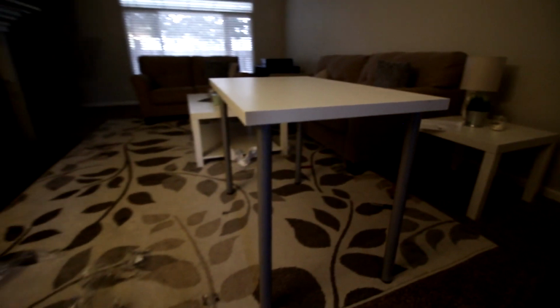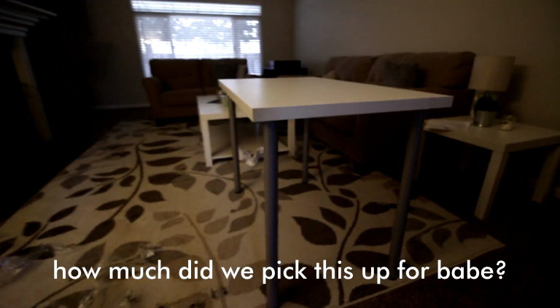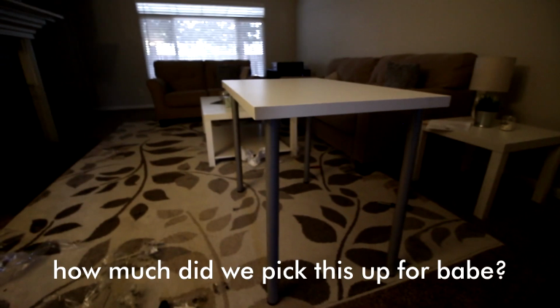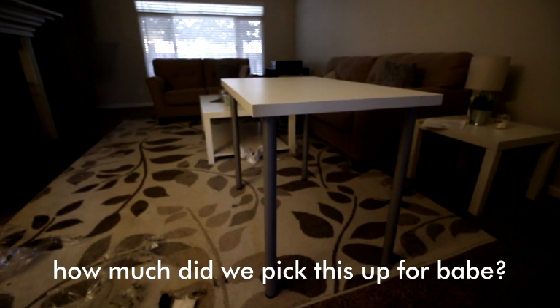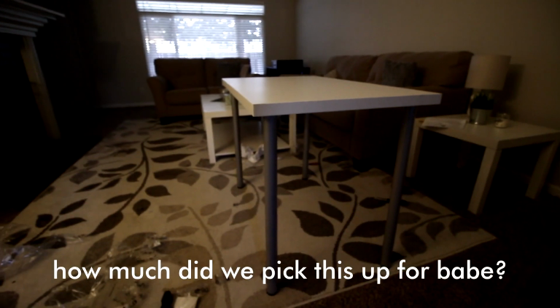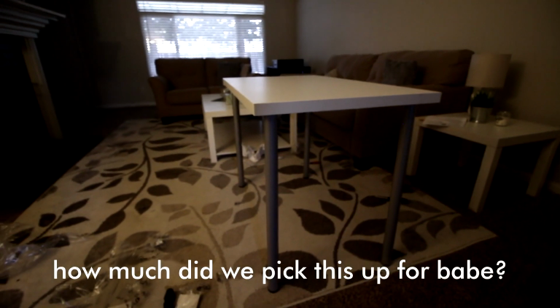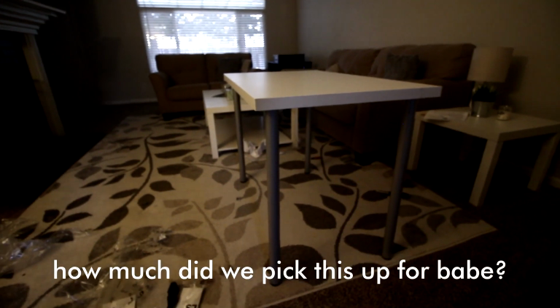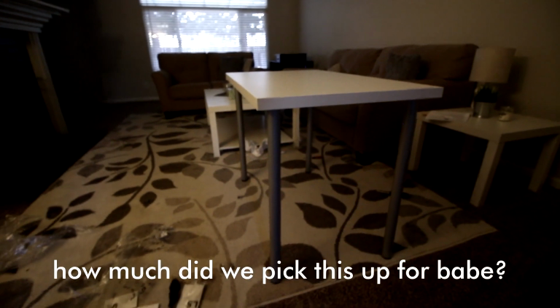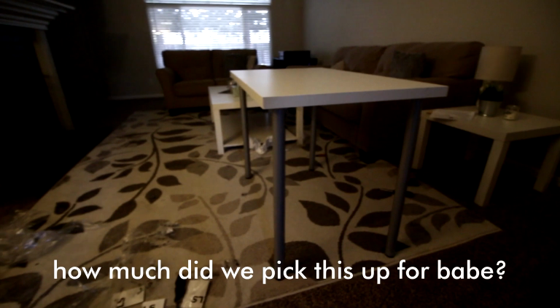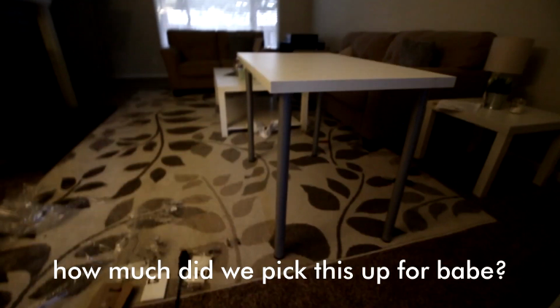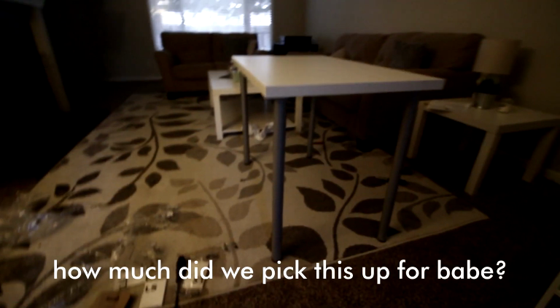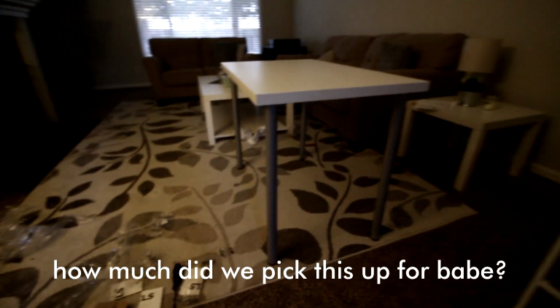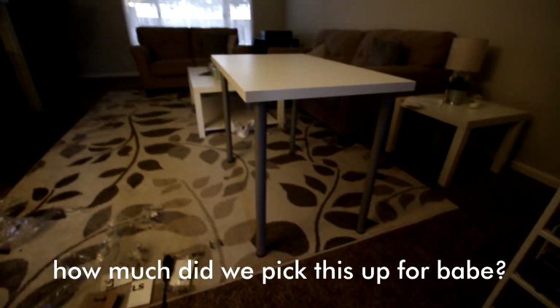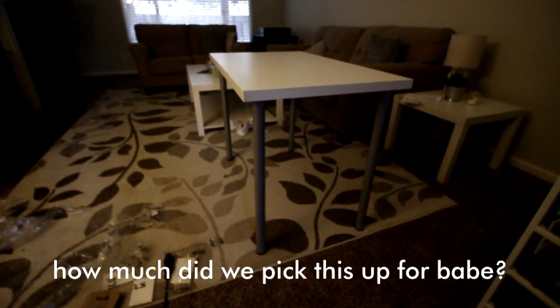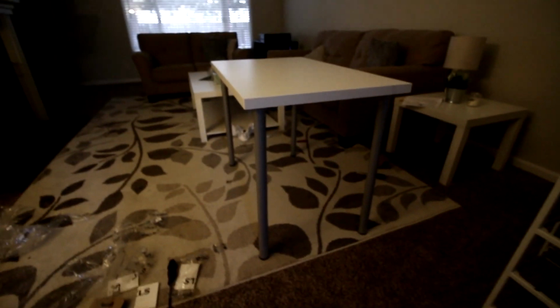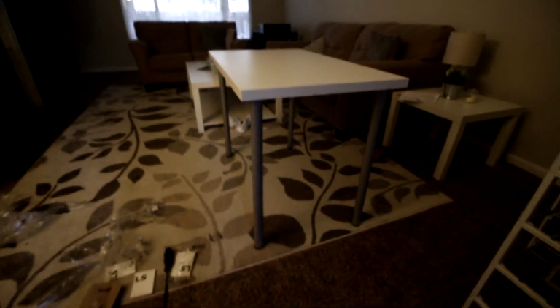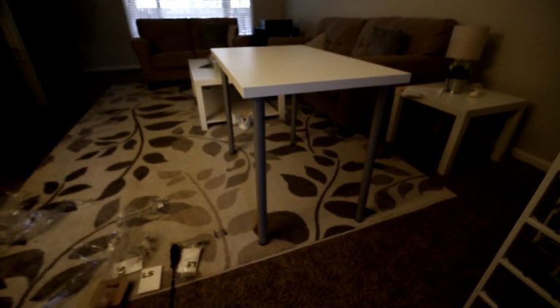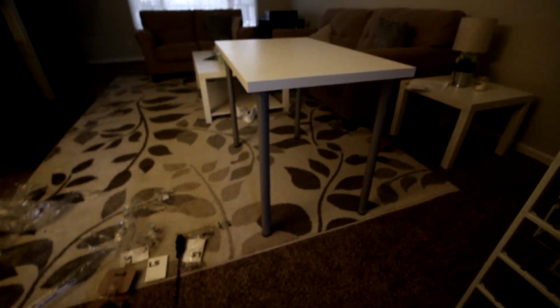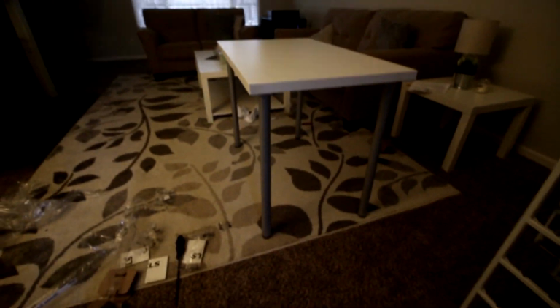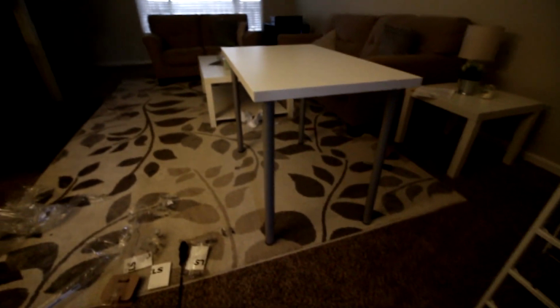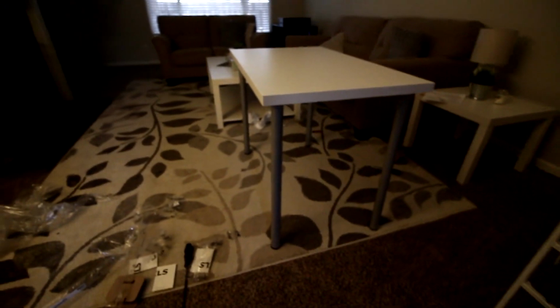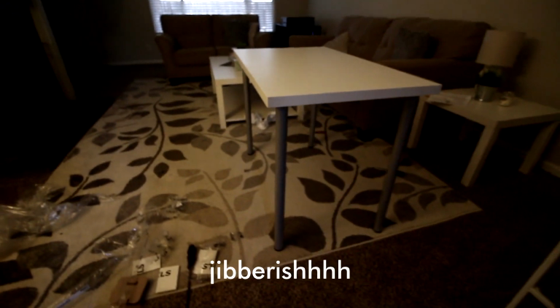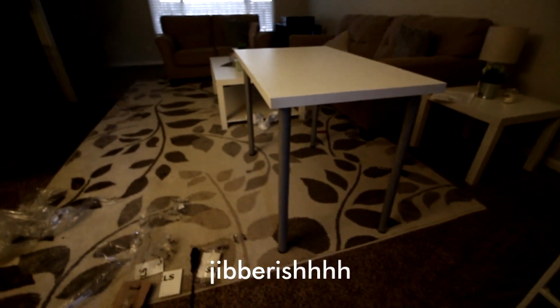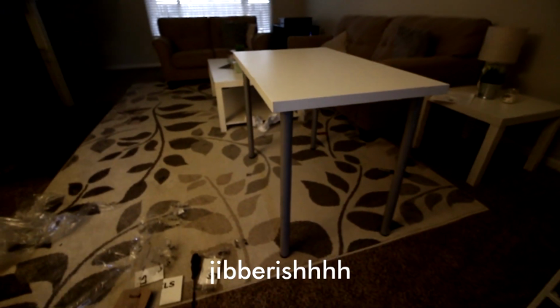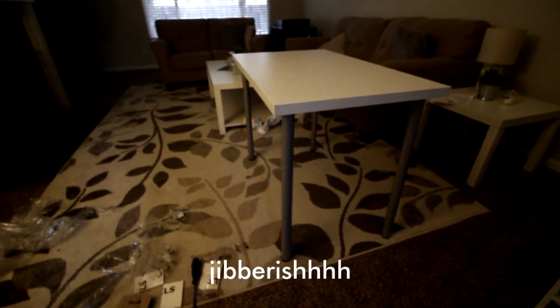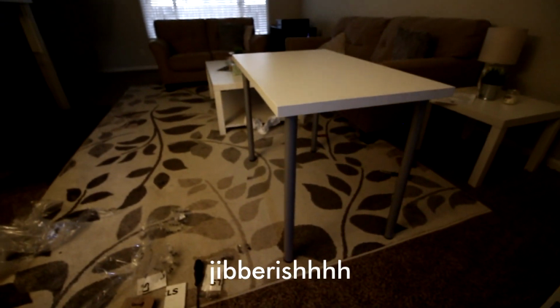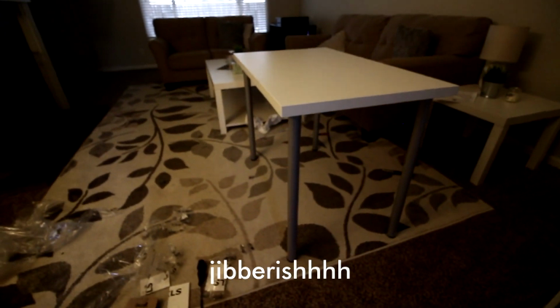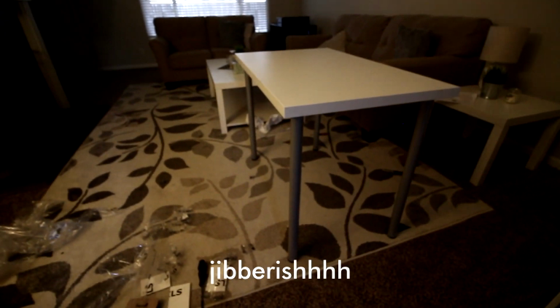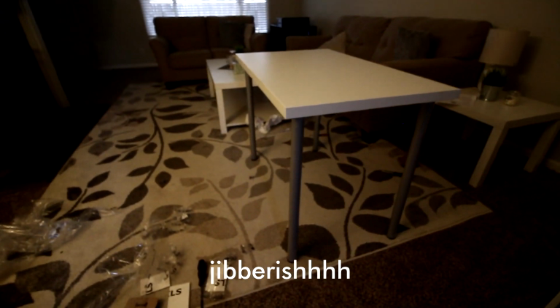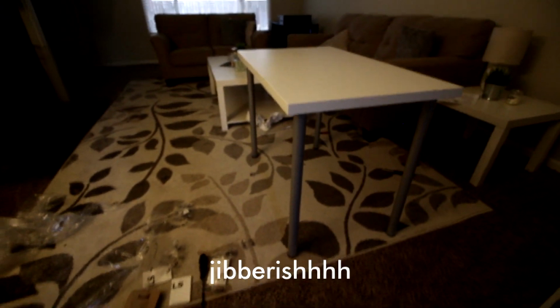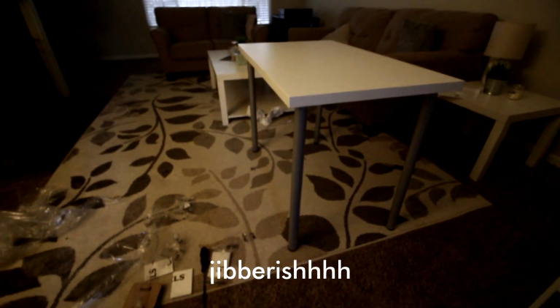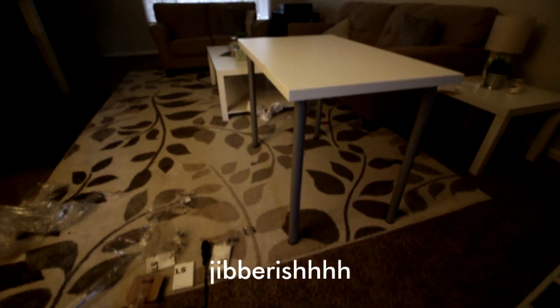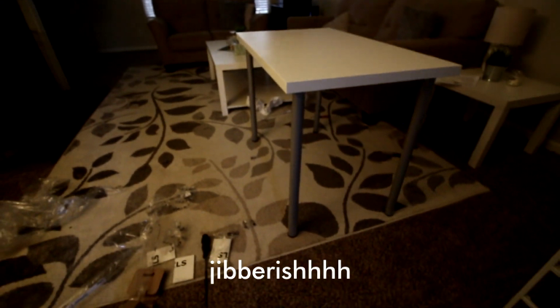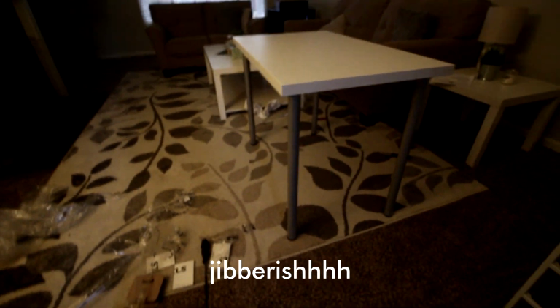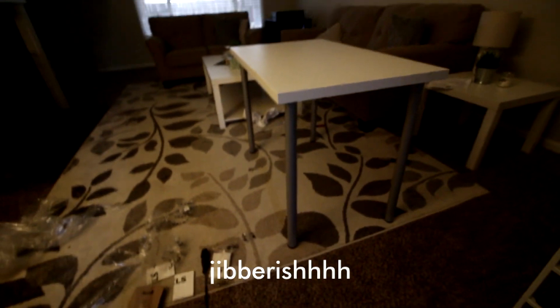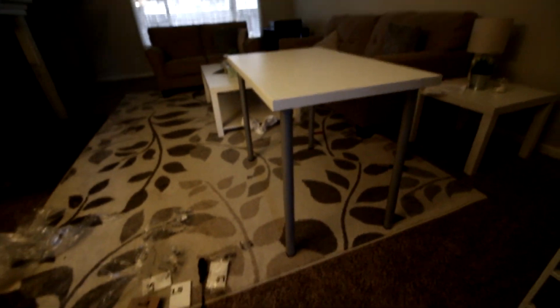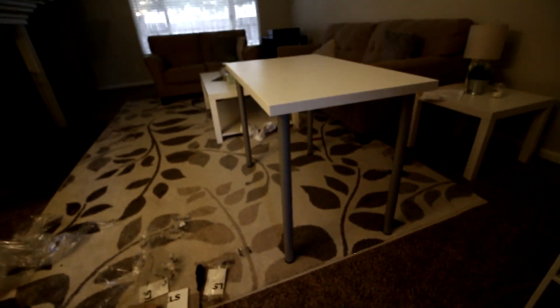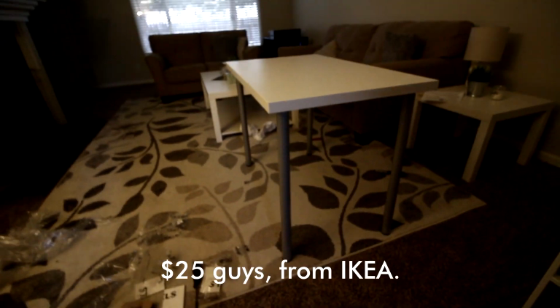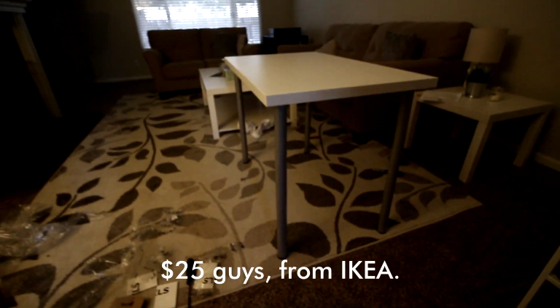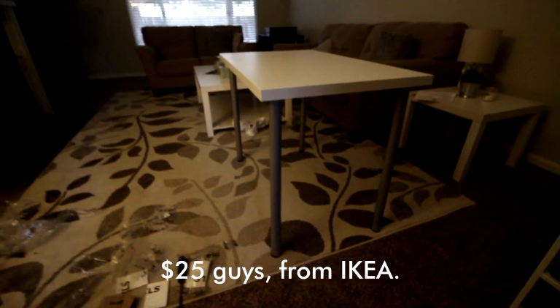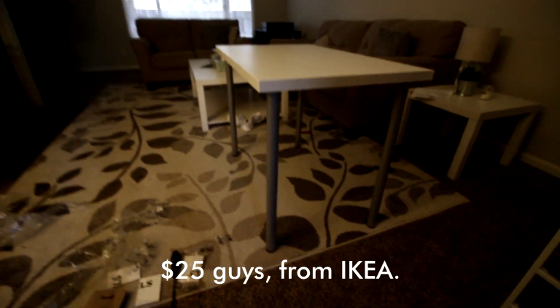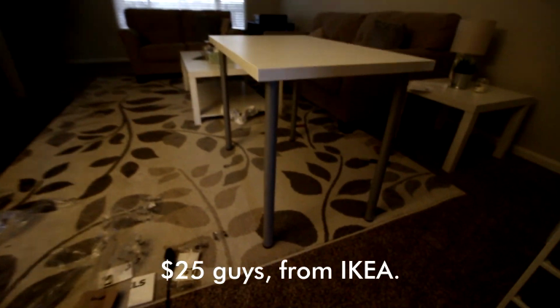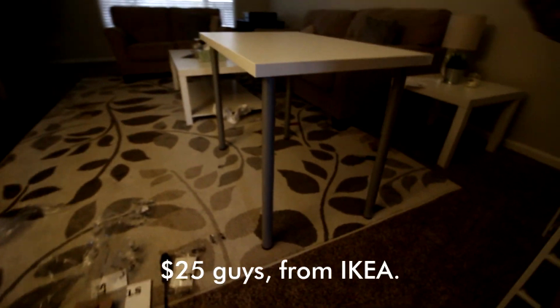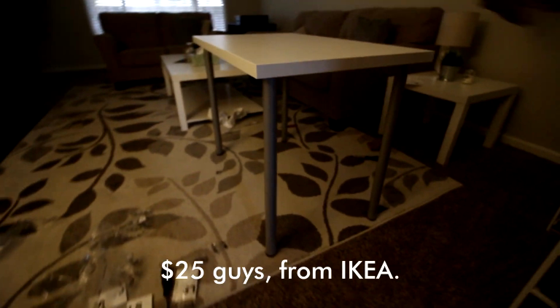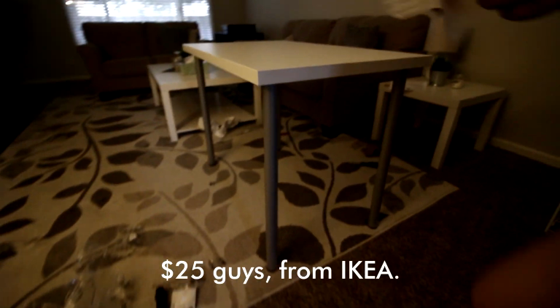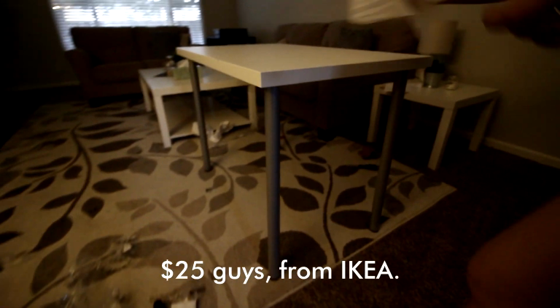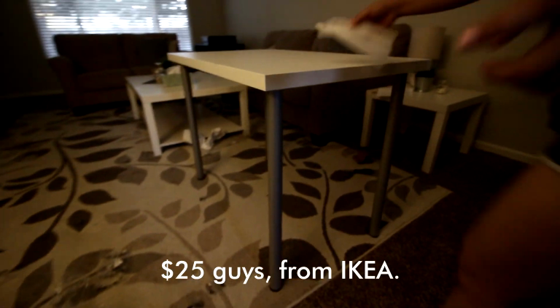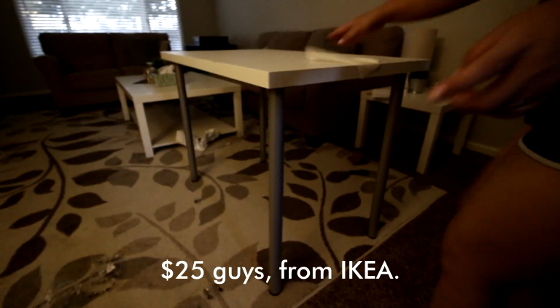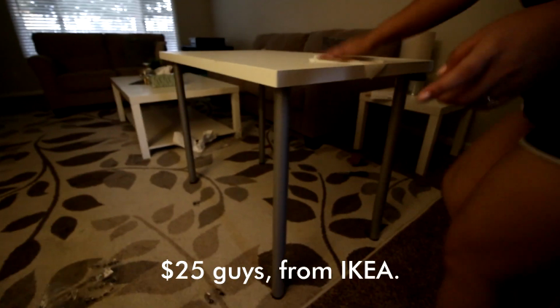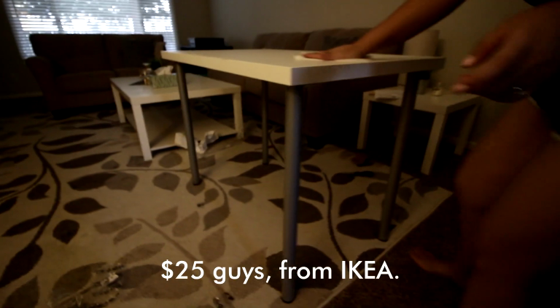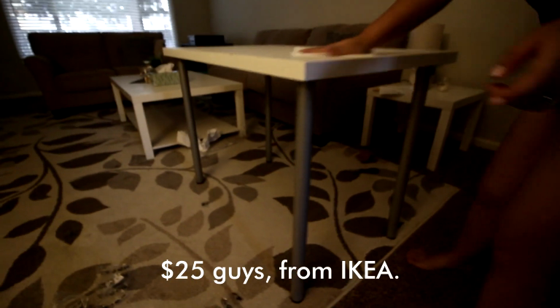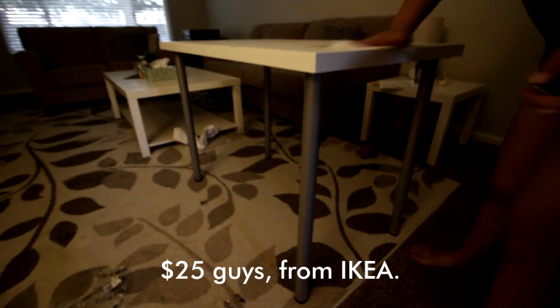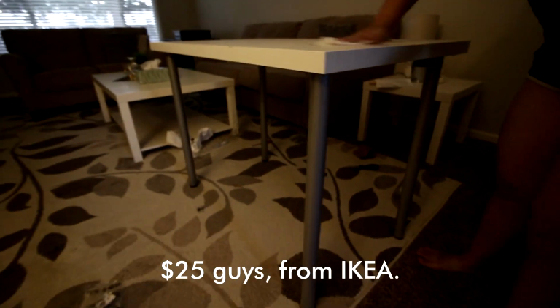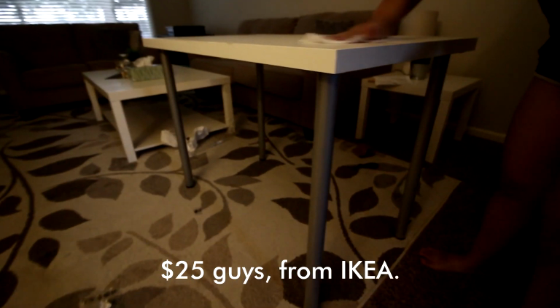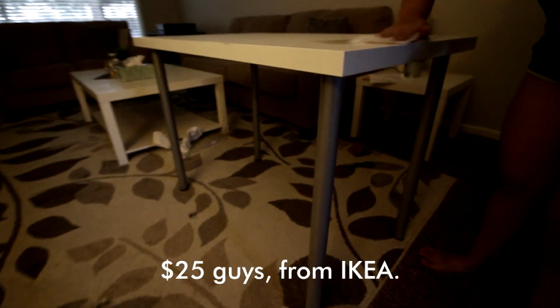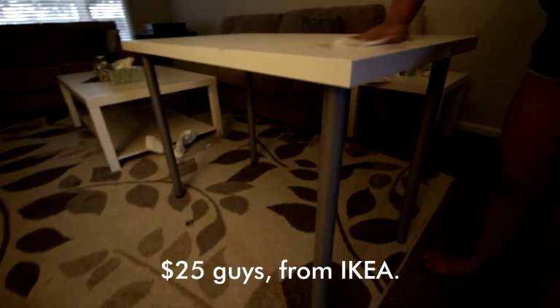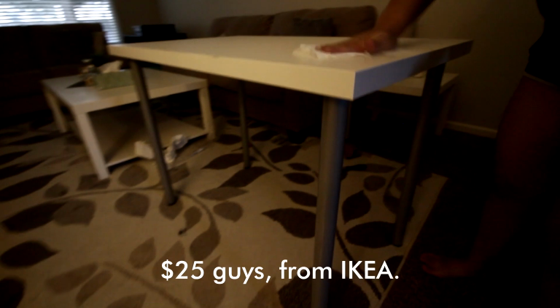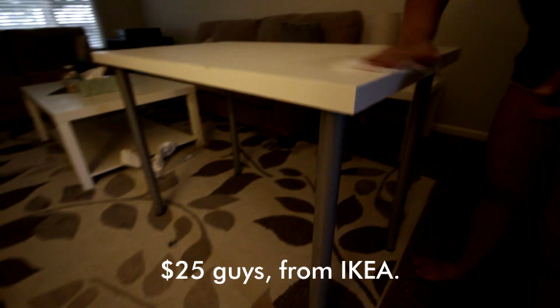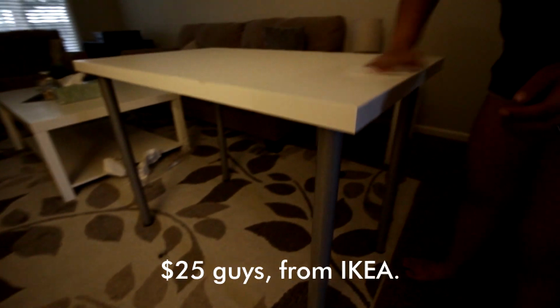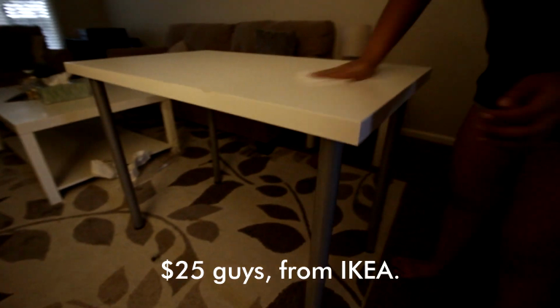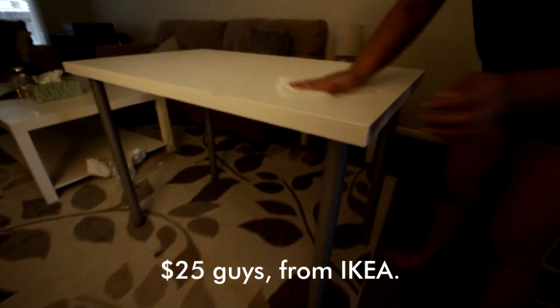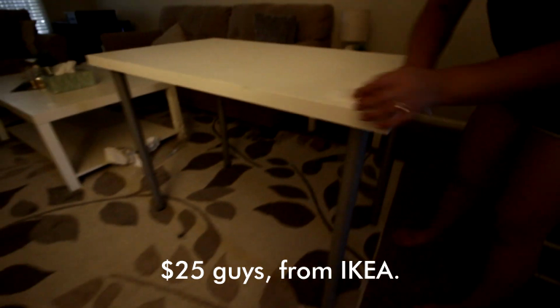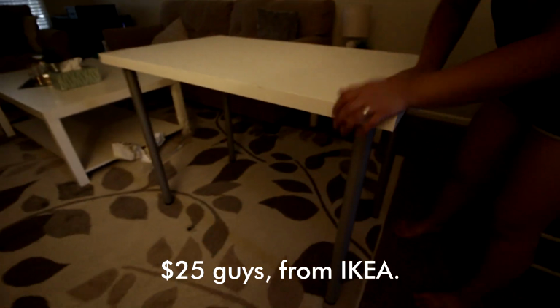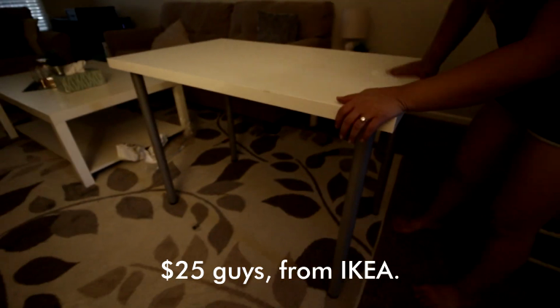How much did you get those for, babe? Huh? Twenty bucks? Twenty-four? Twenty-five dollars, guys. From Ikea.